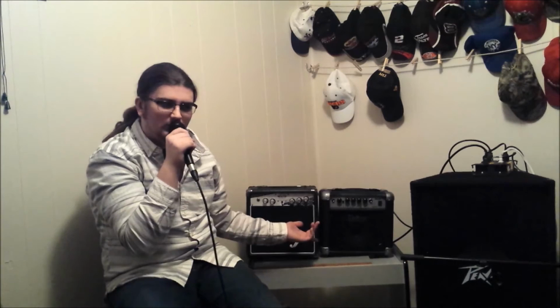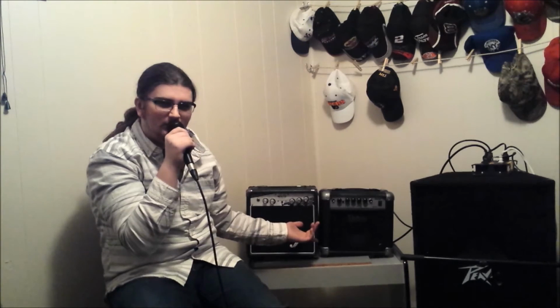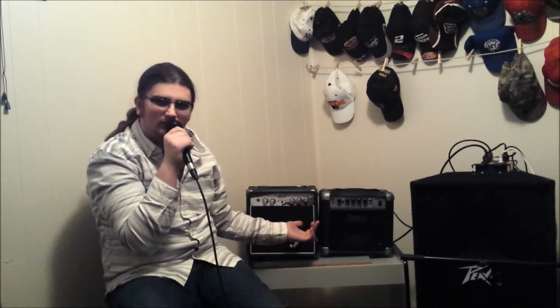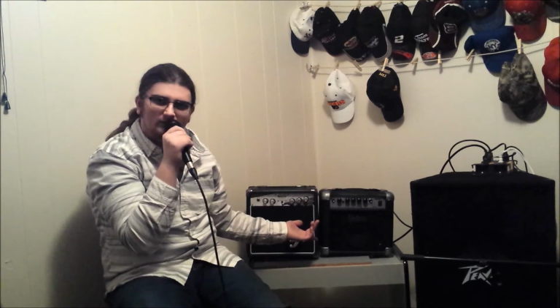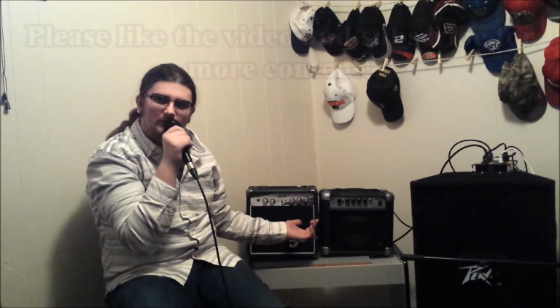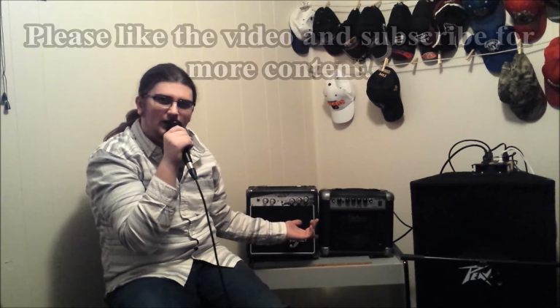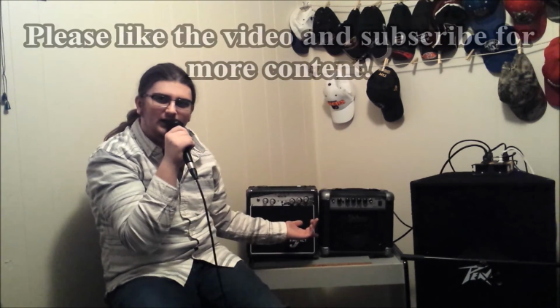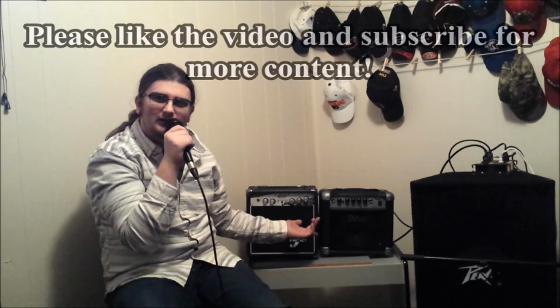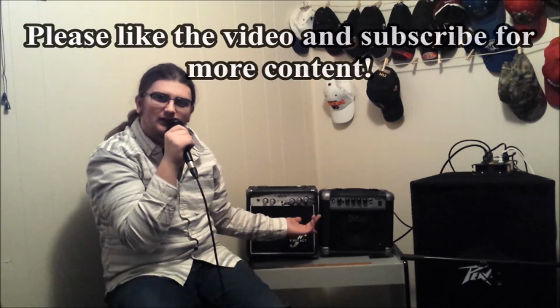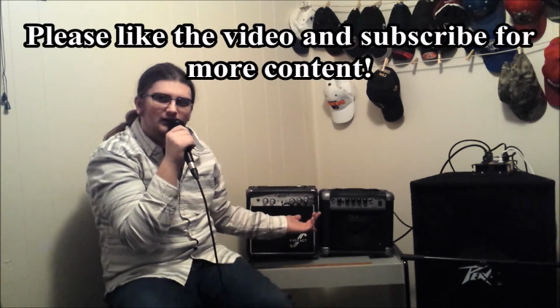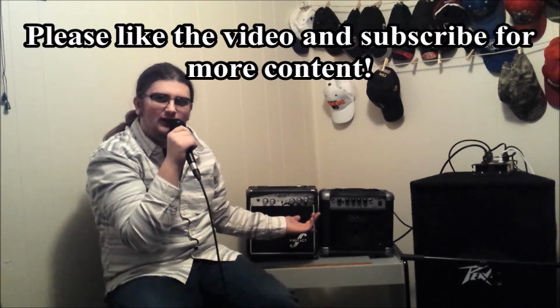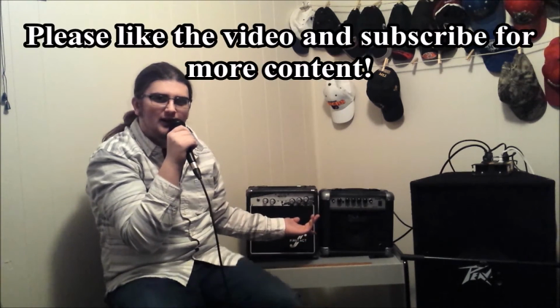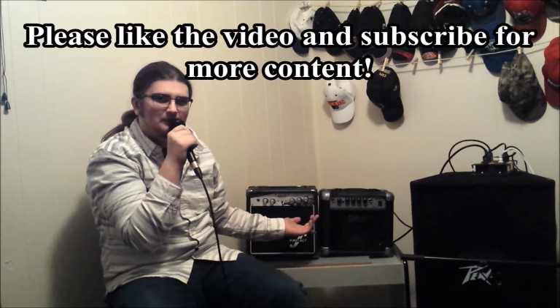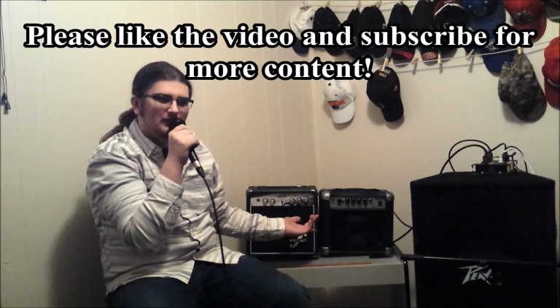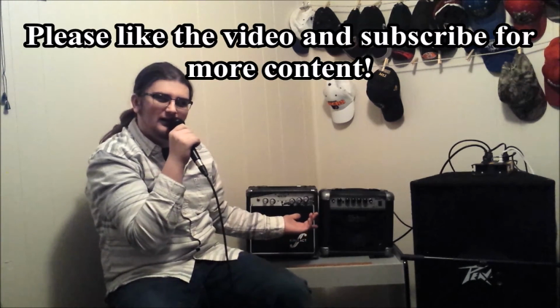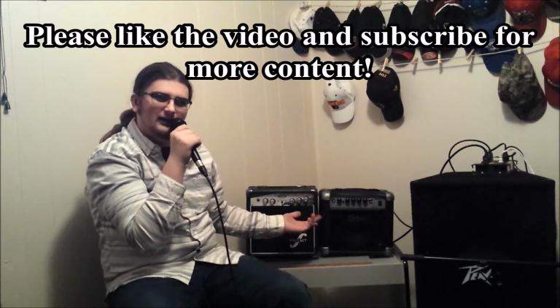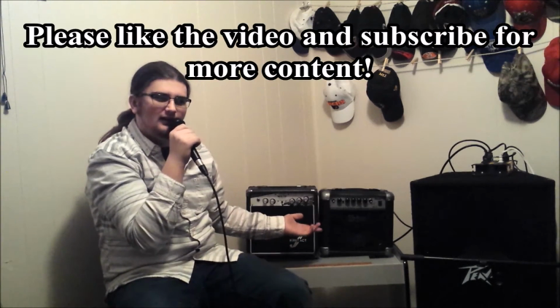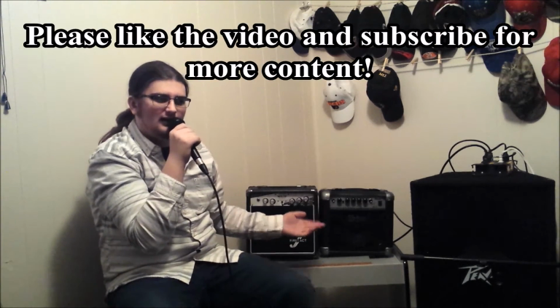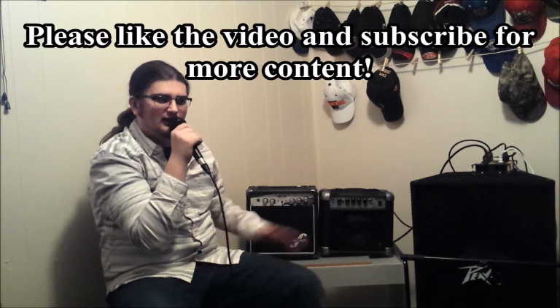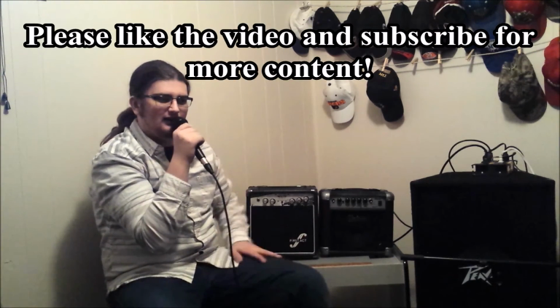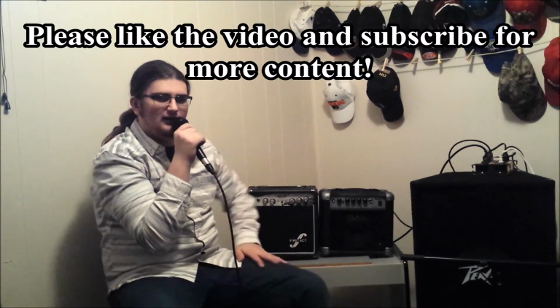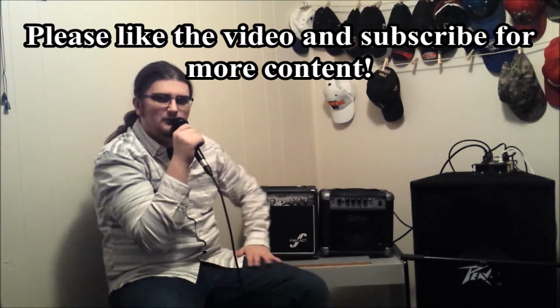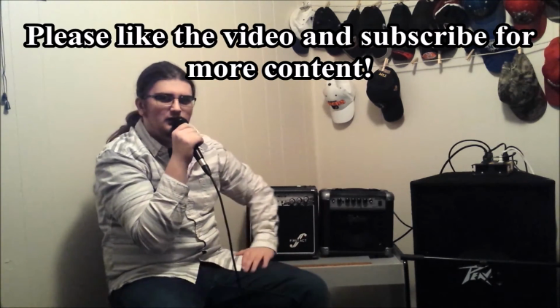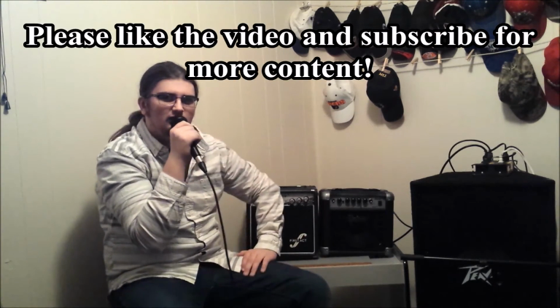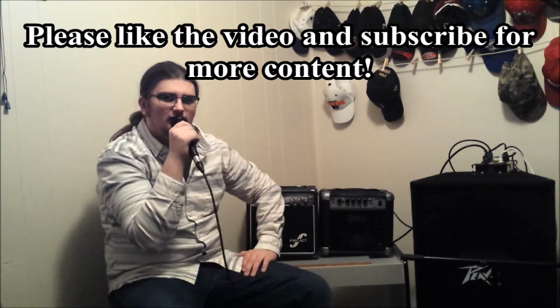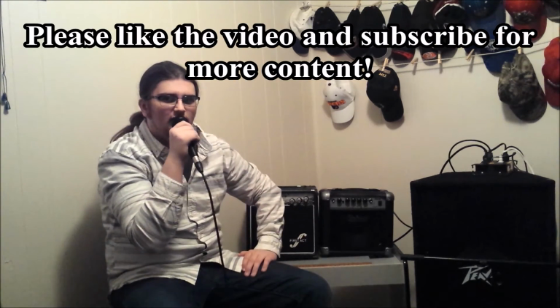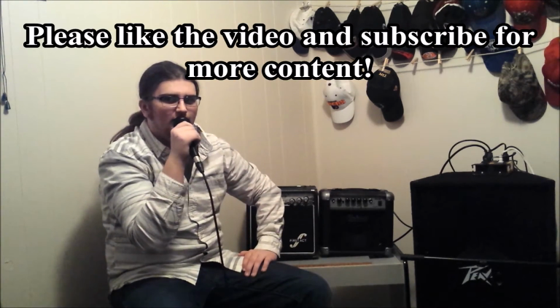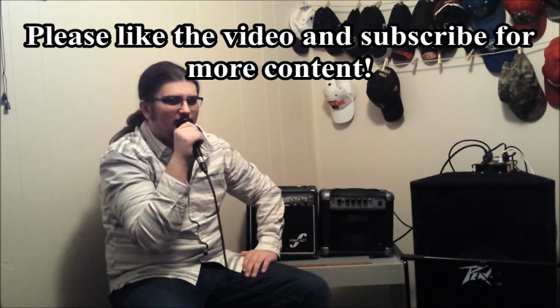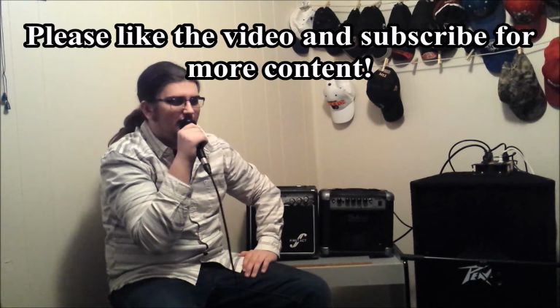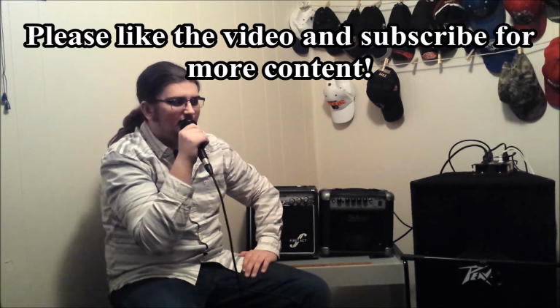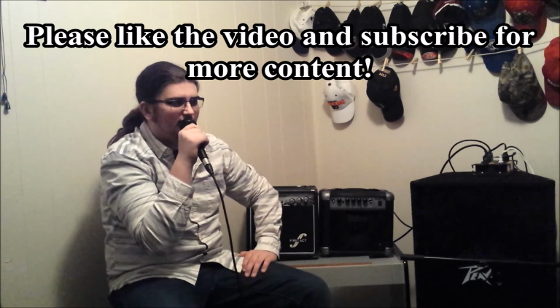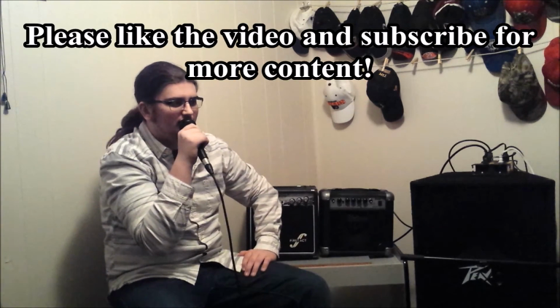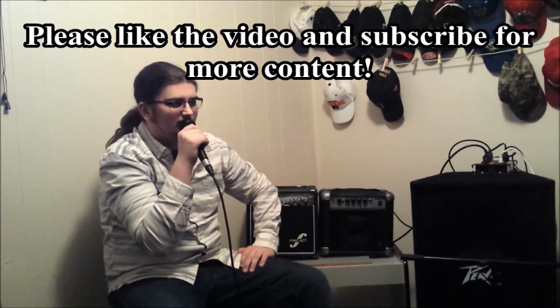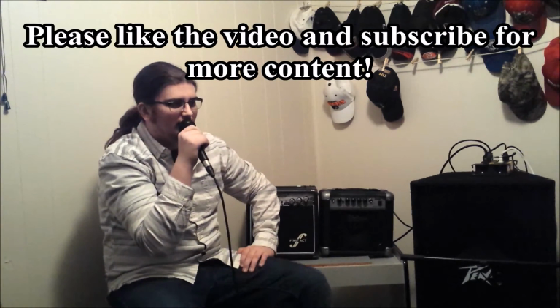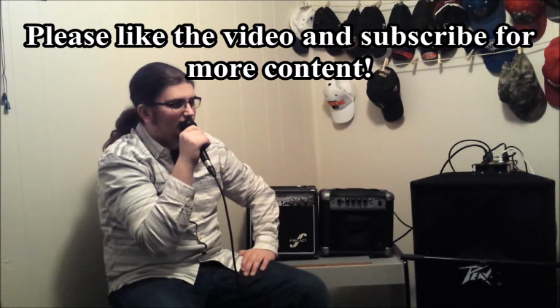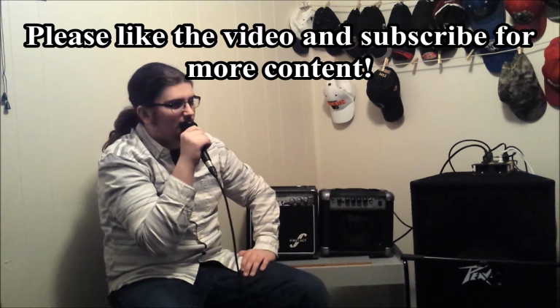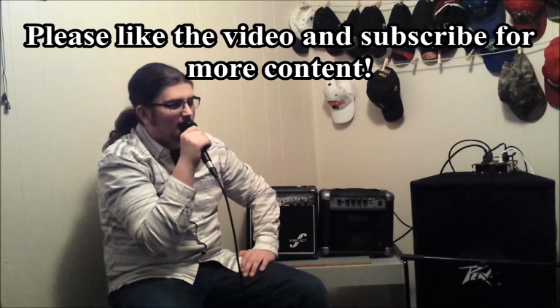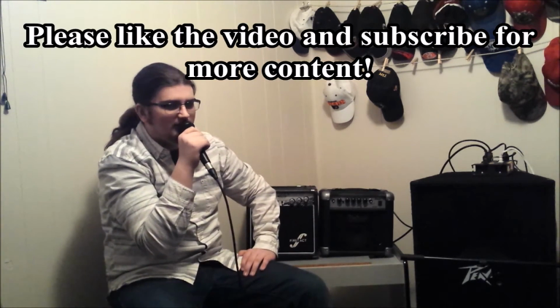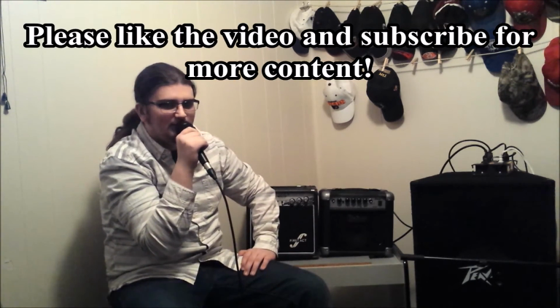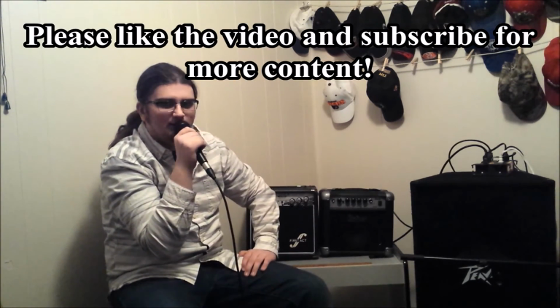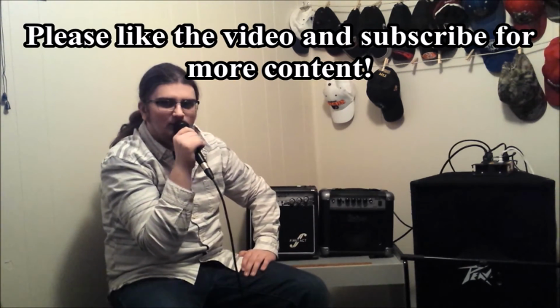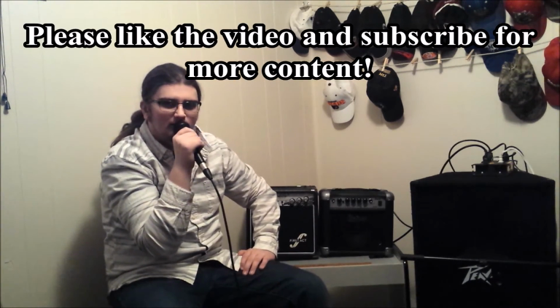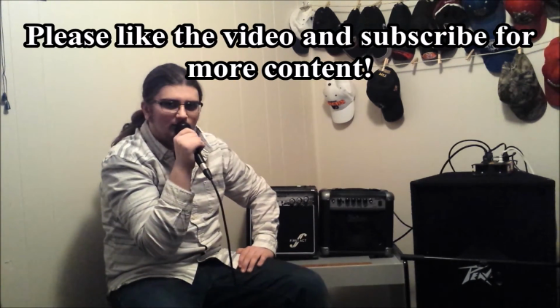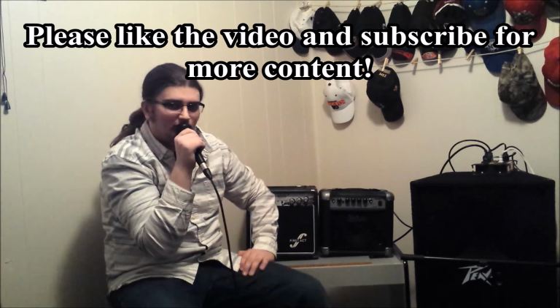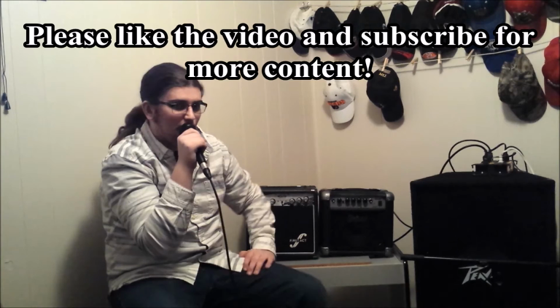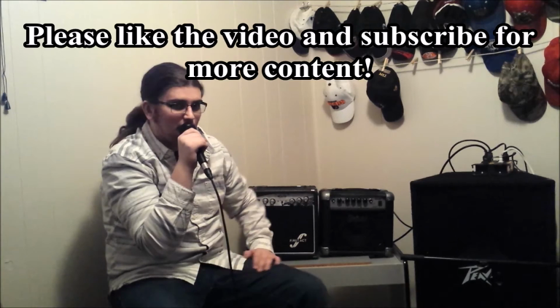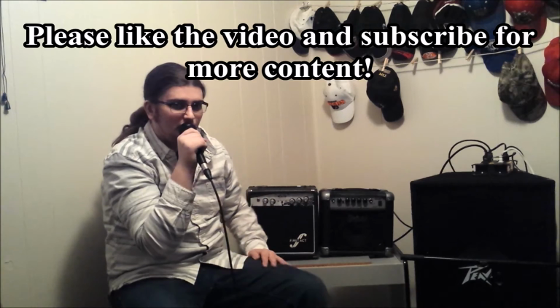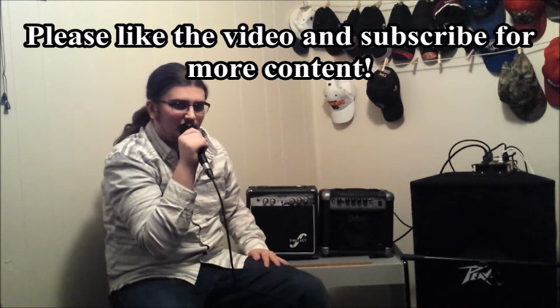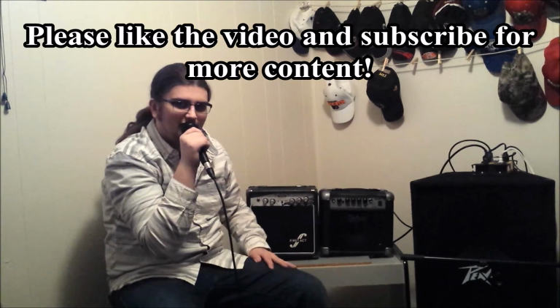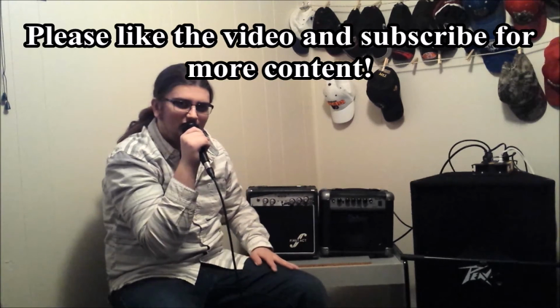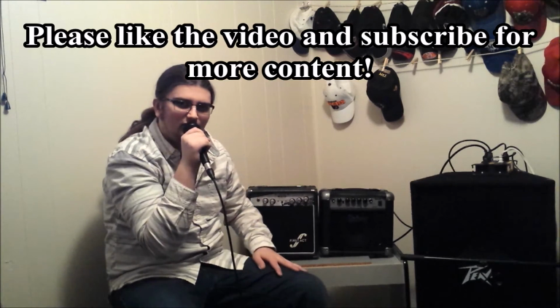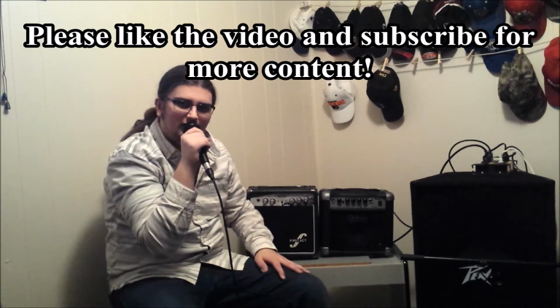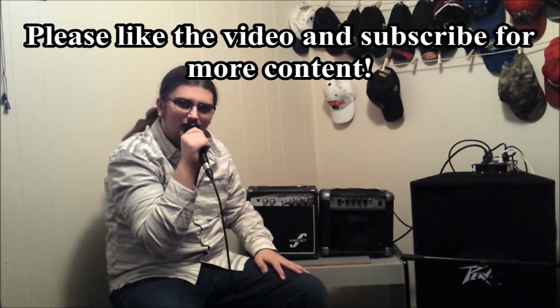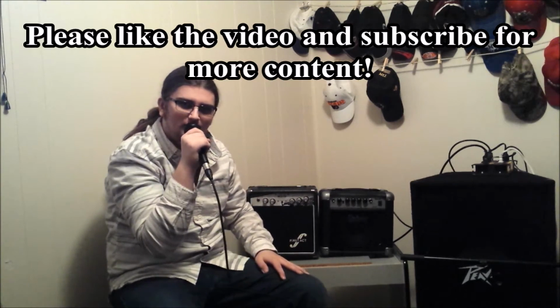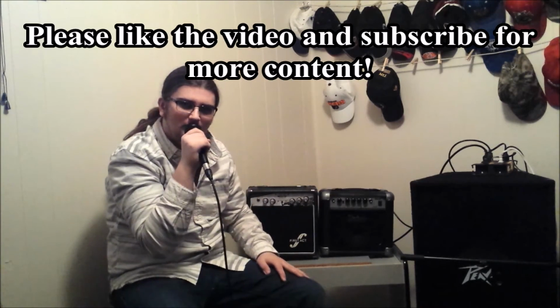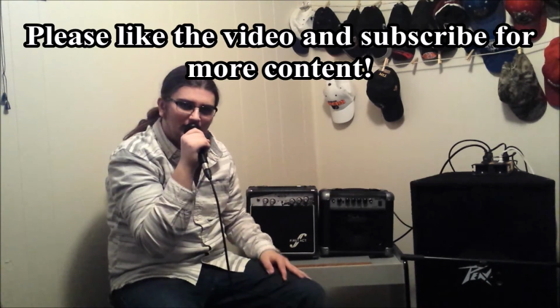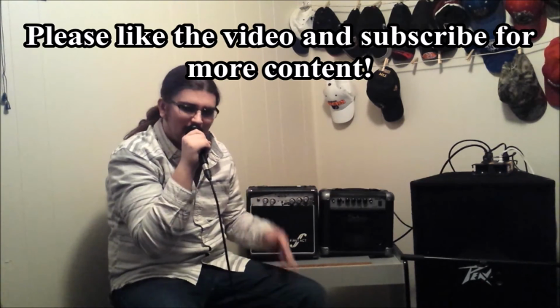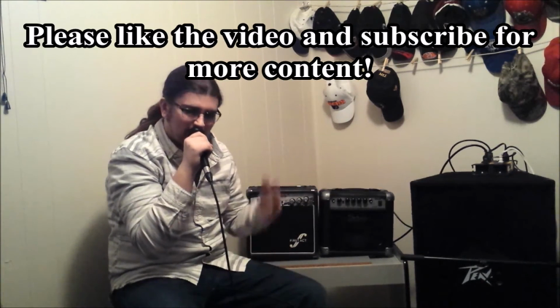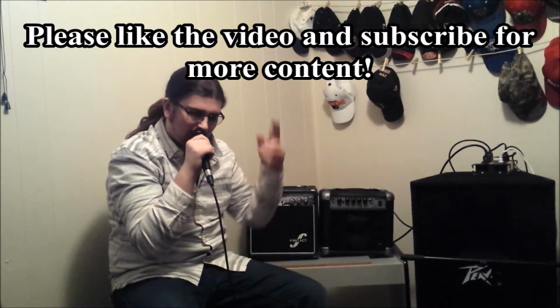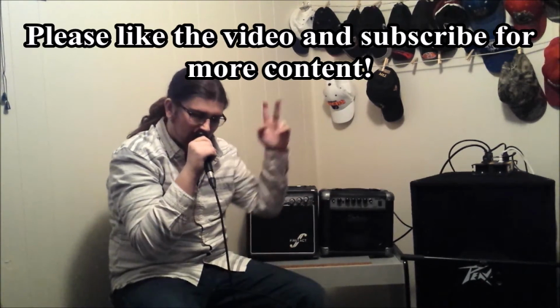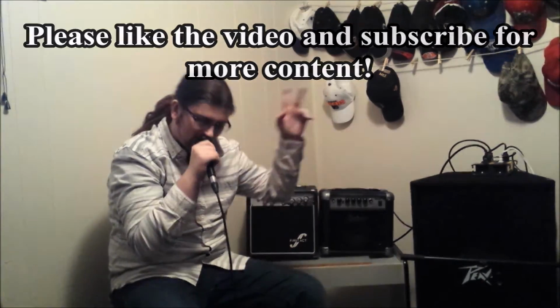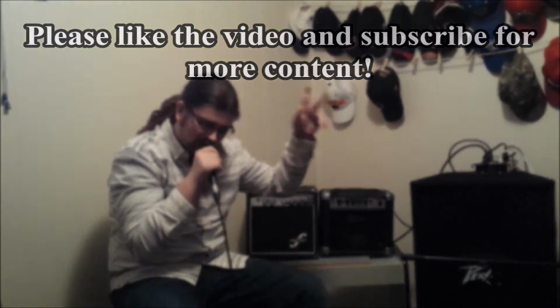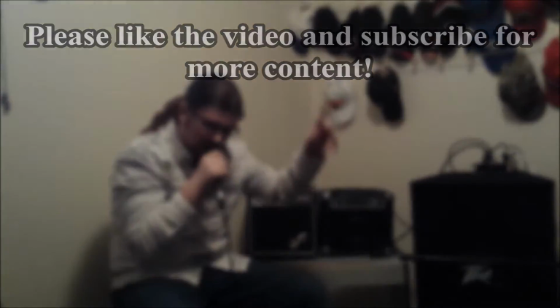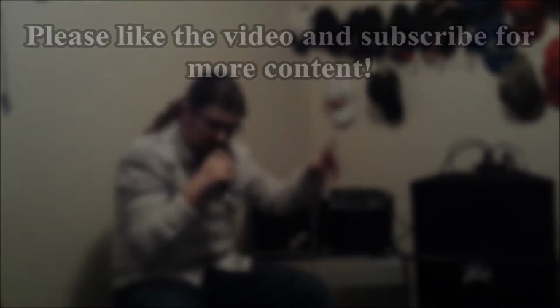Please like and subscribe. I appreciate all of it, guys. Thanks for watching. To the next video. See you next time.